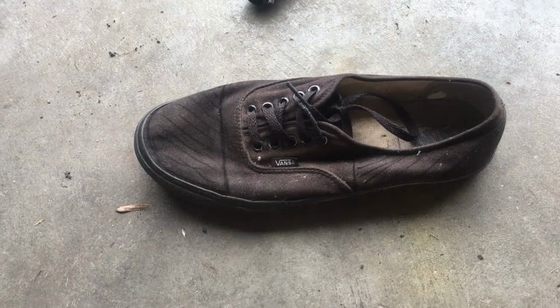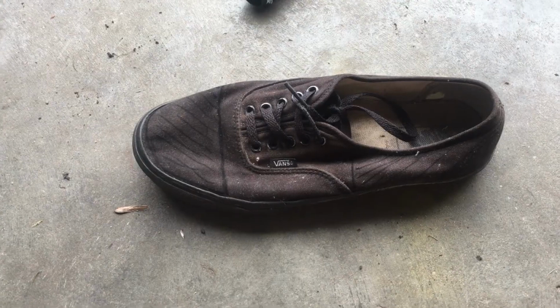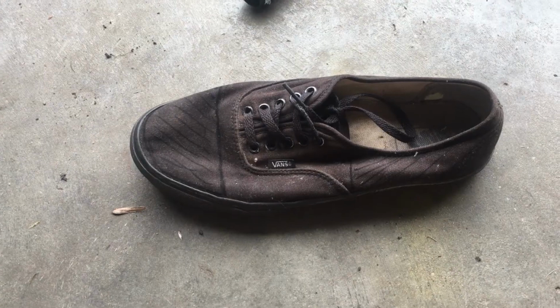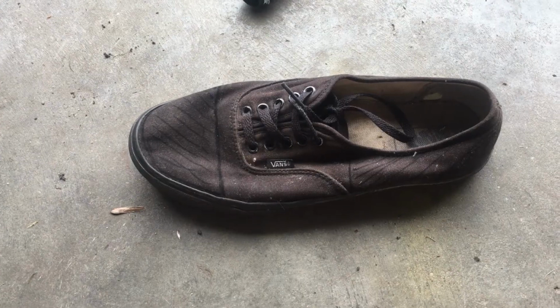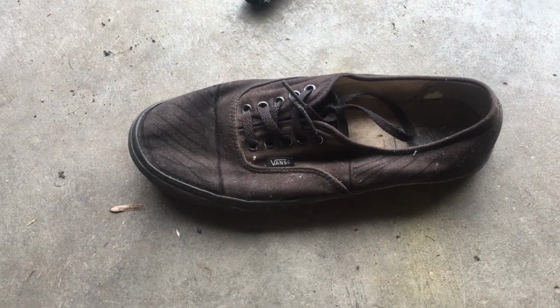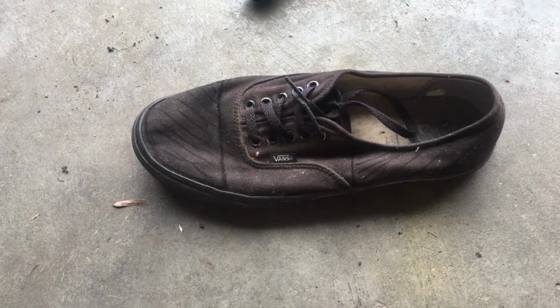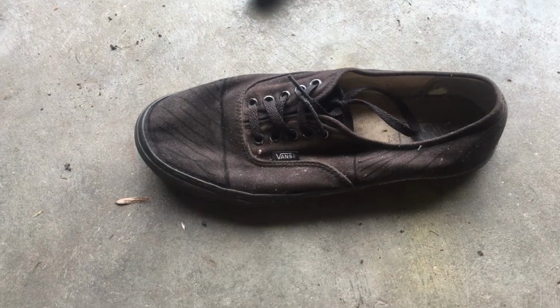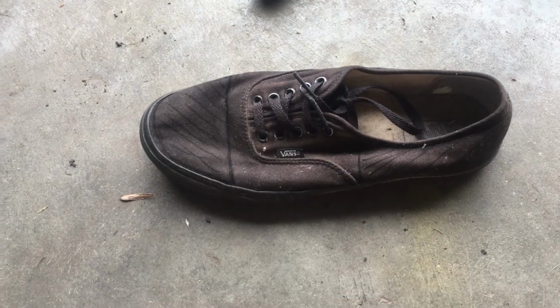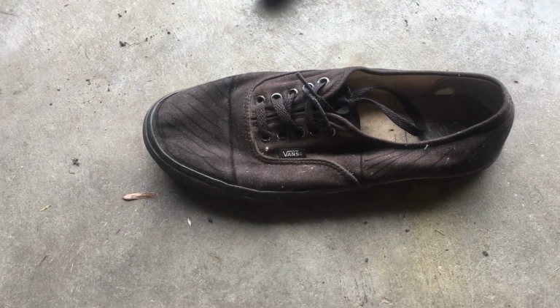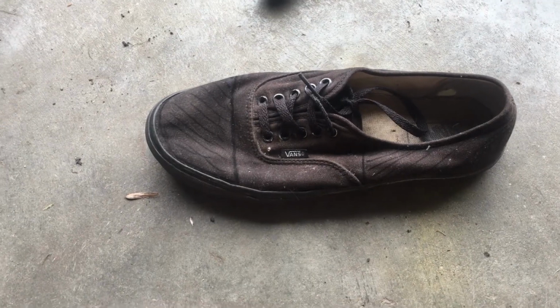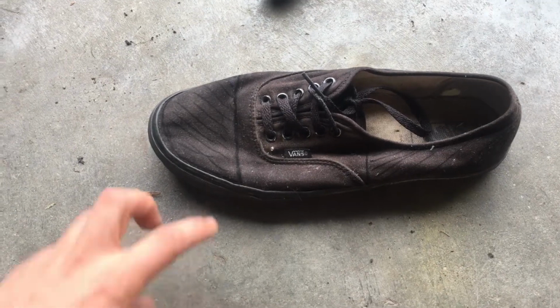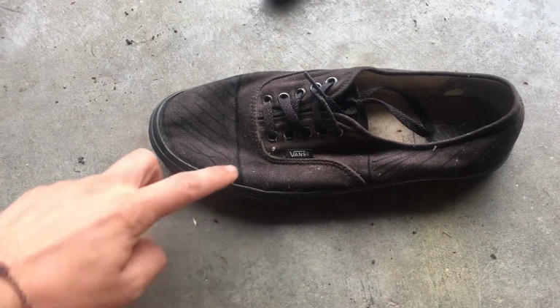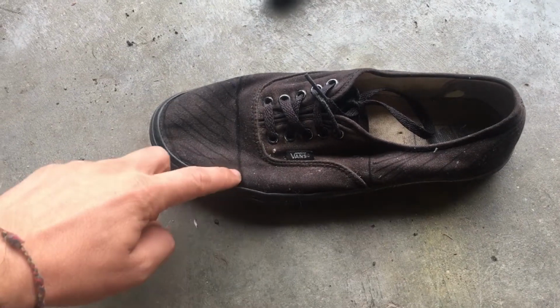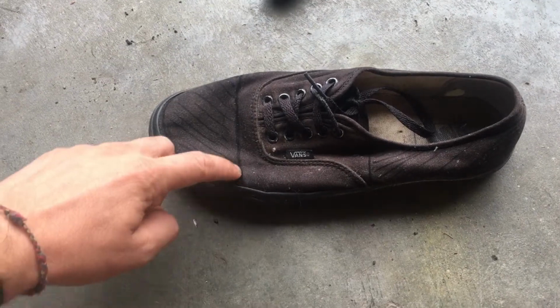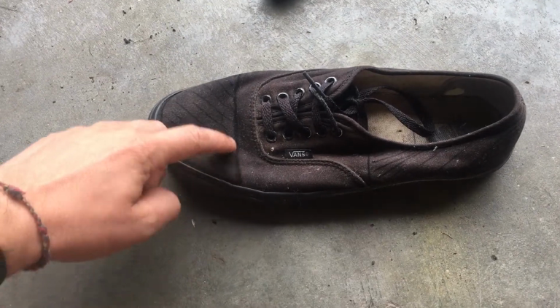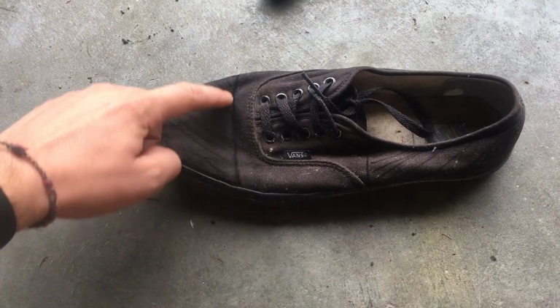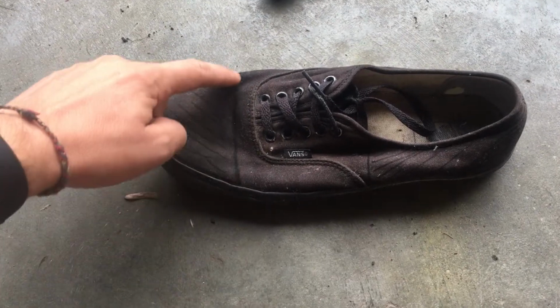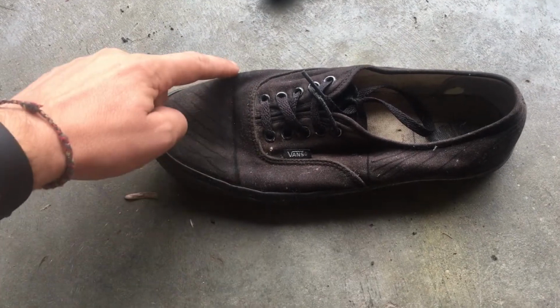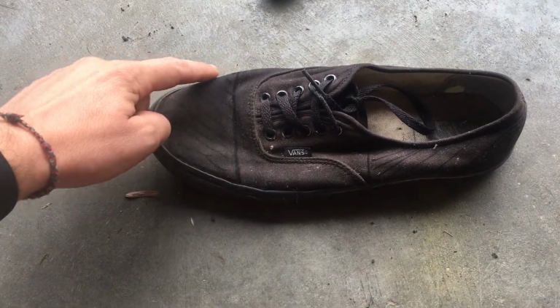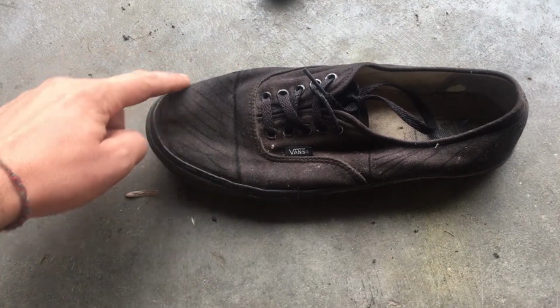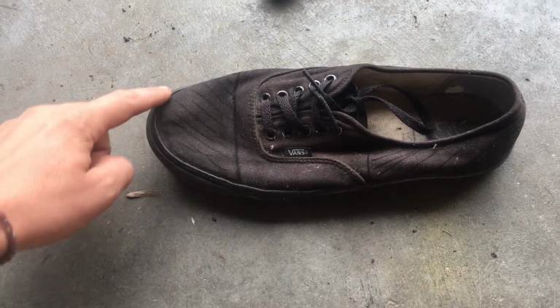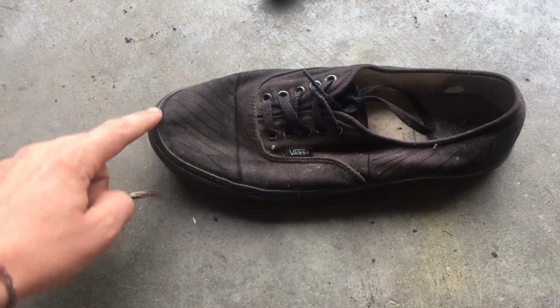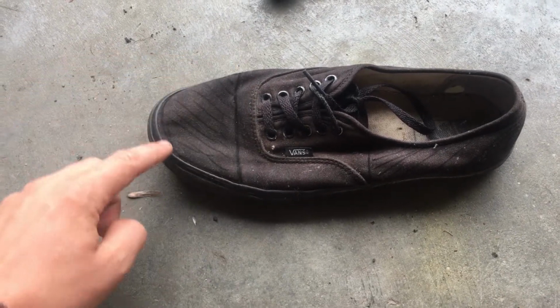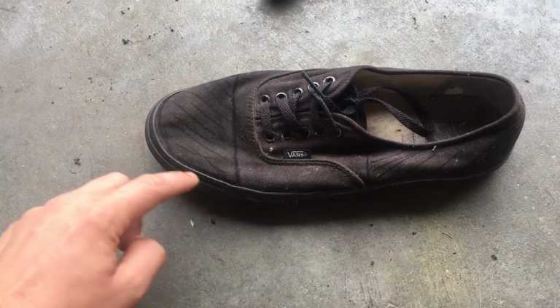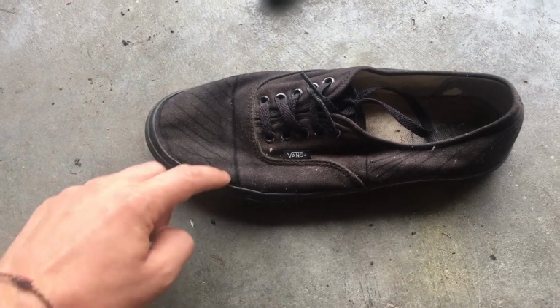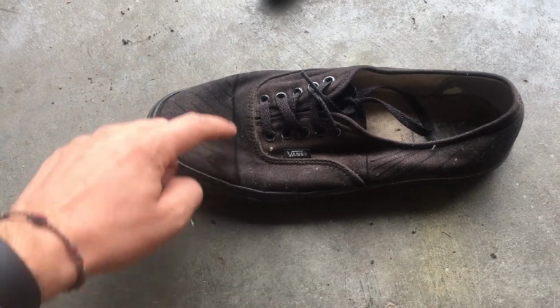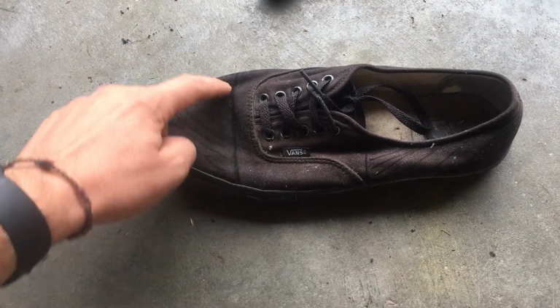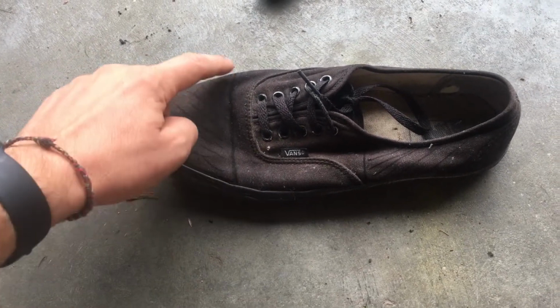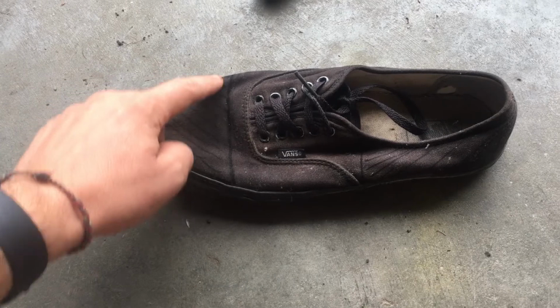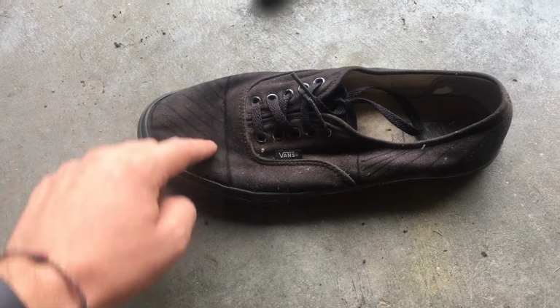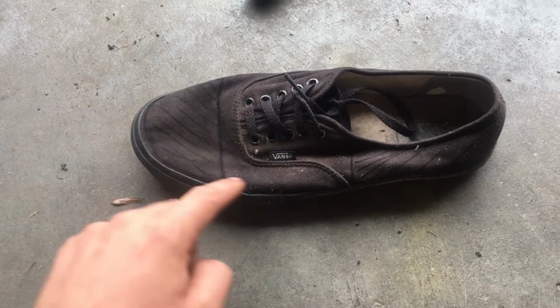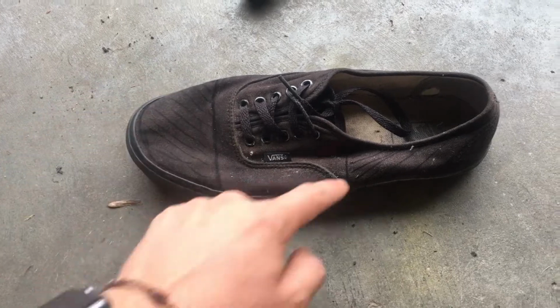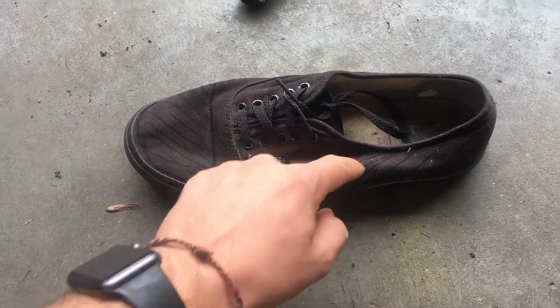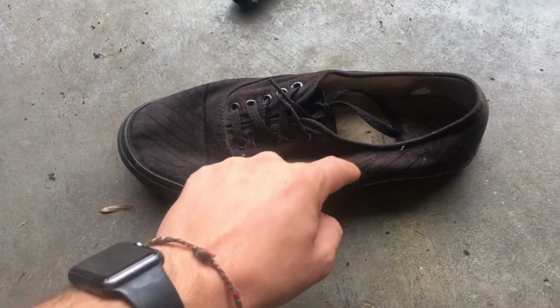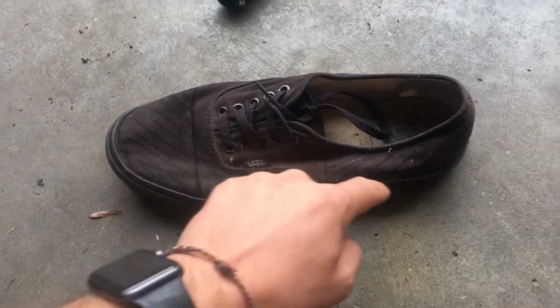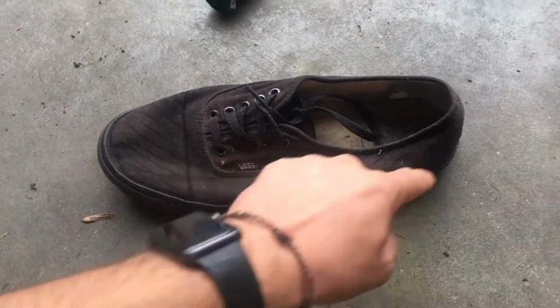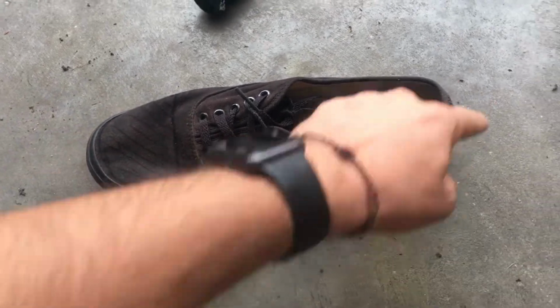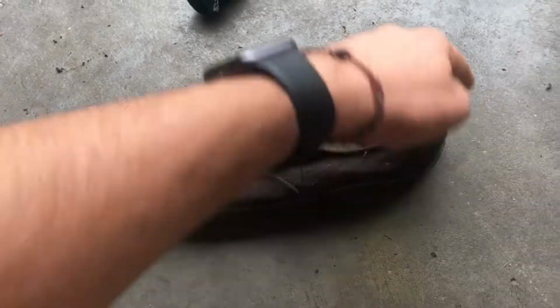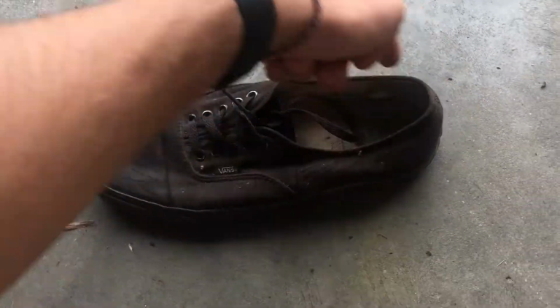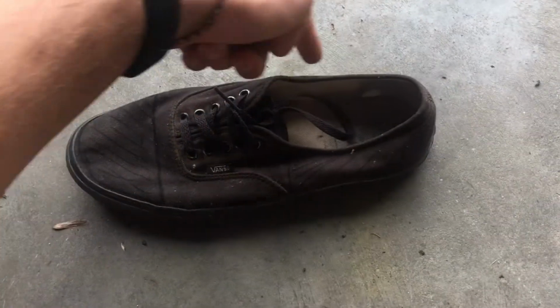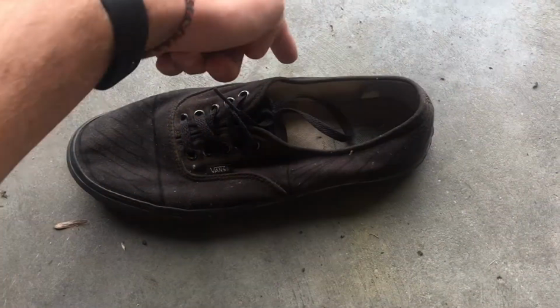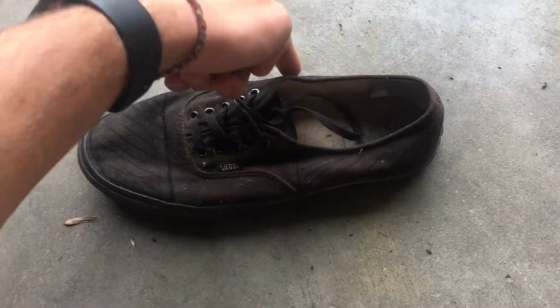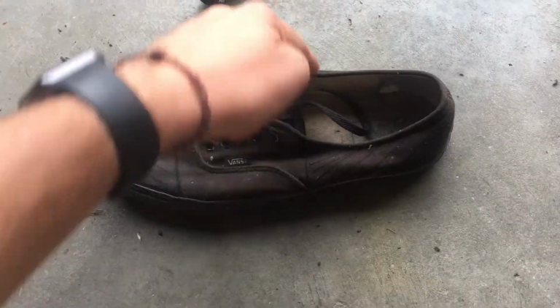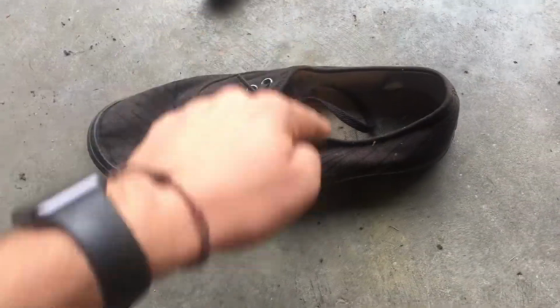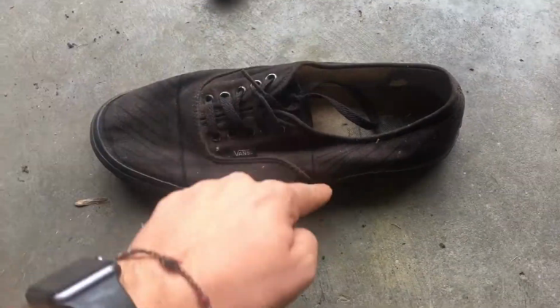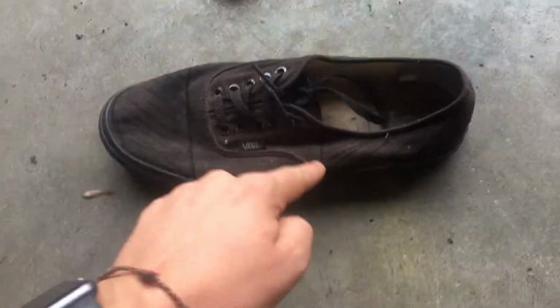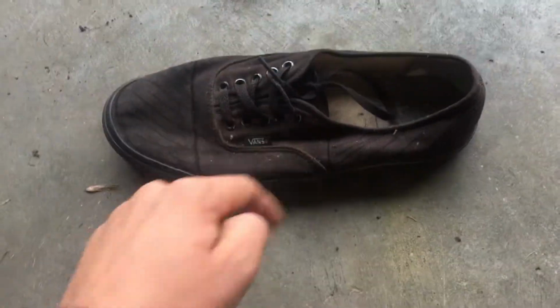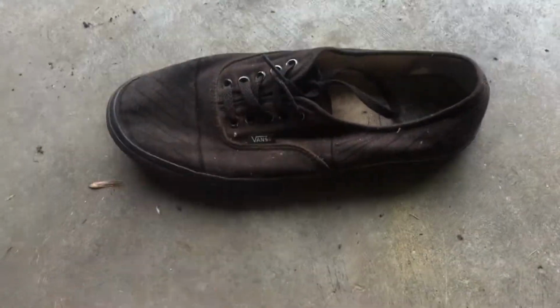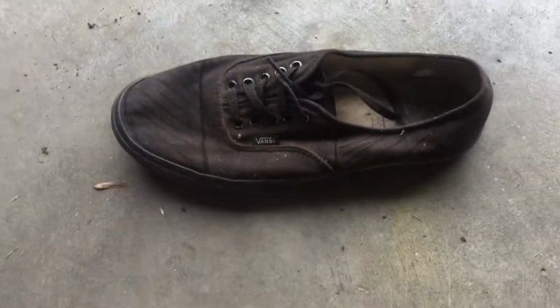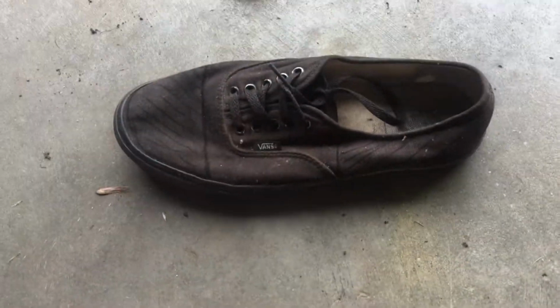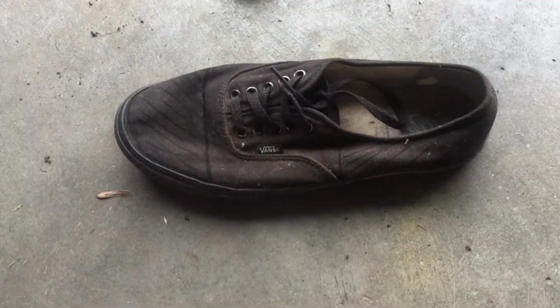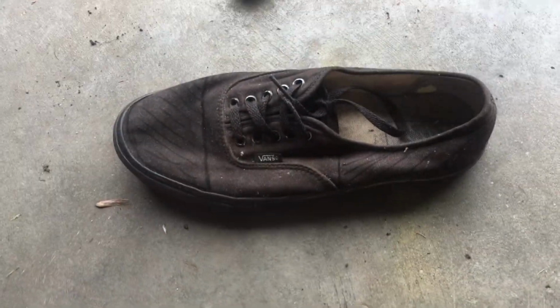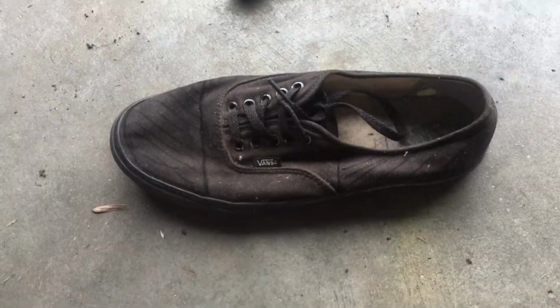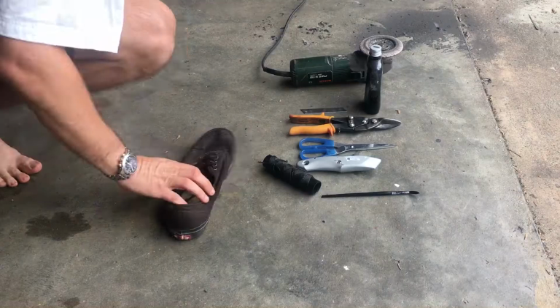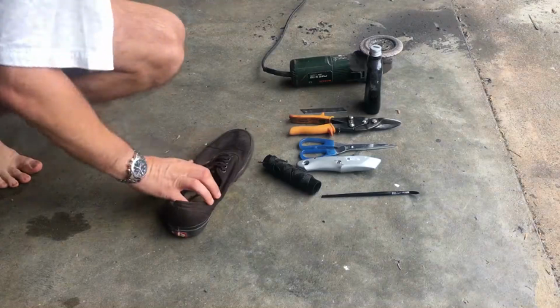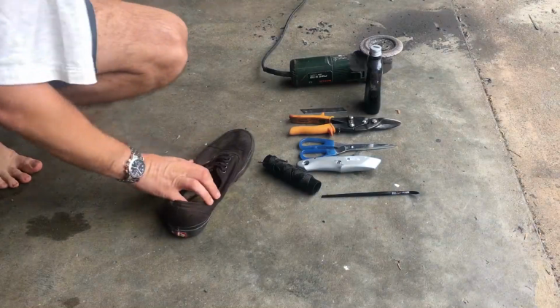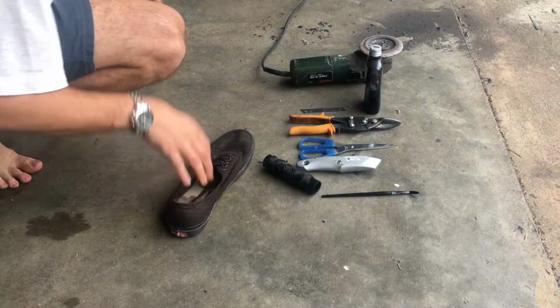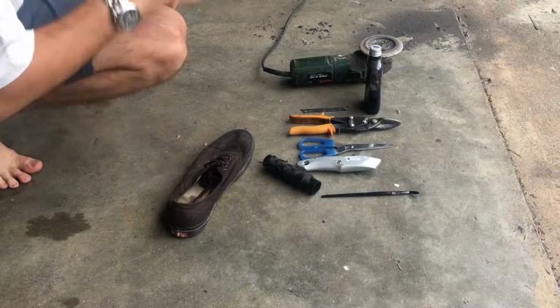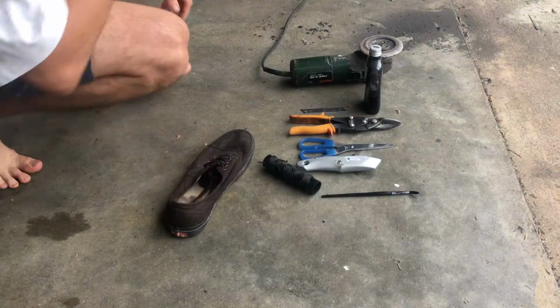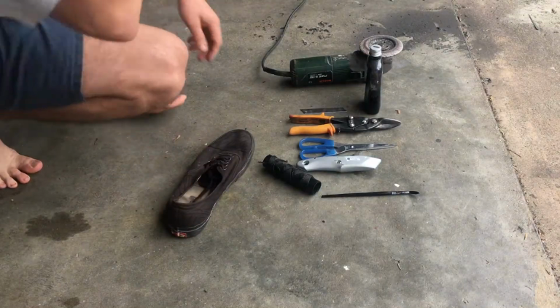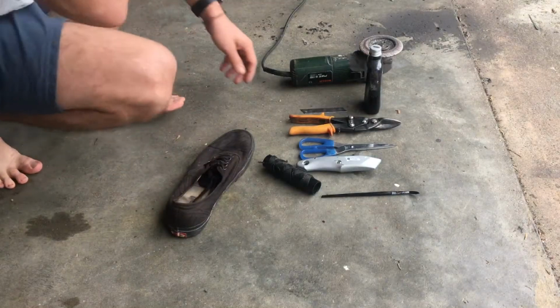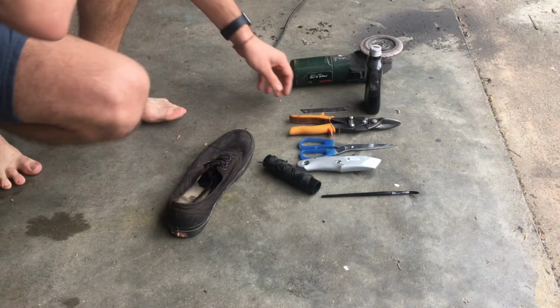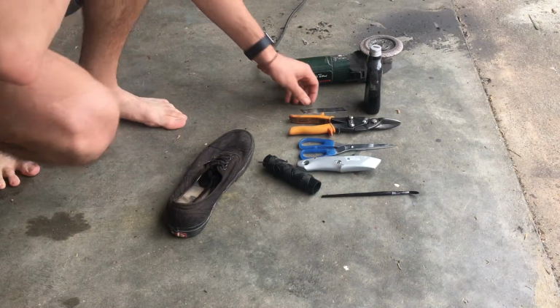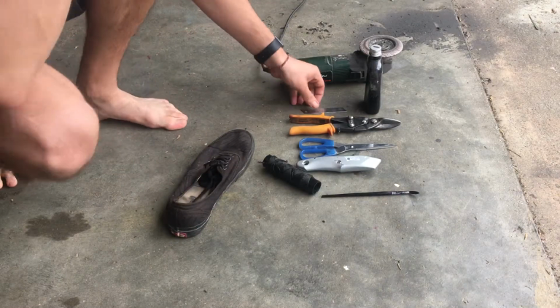Here we have the old shoe — this is the front part we will cut and this is the back part we will cut. So let's start.